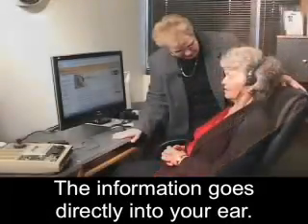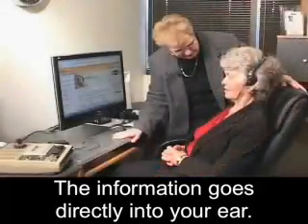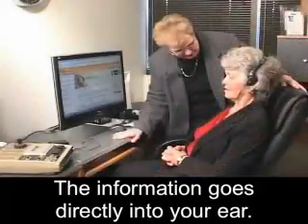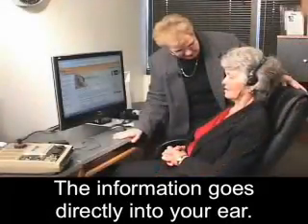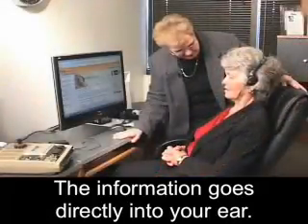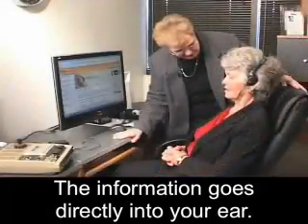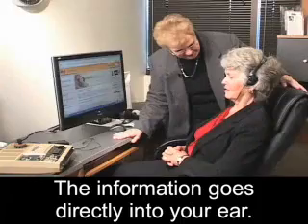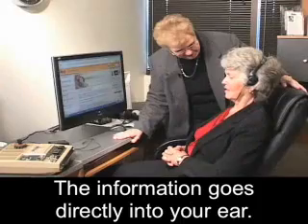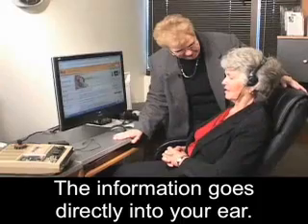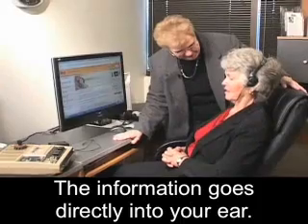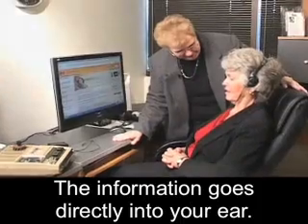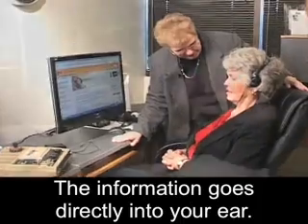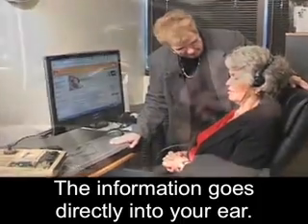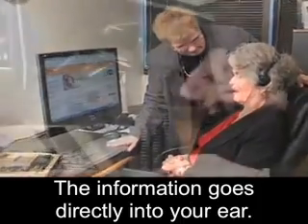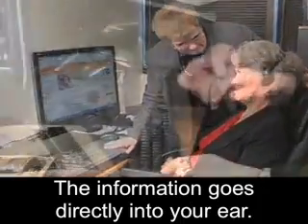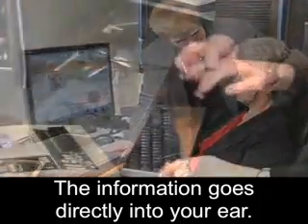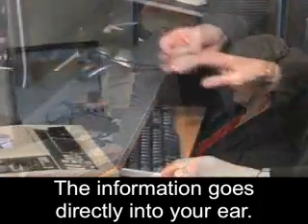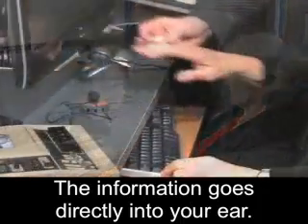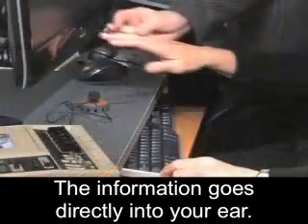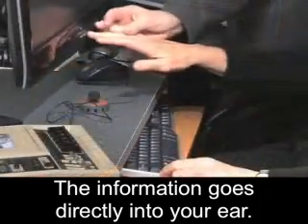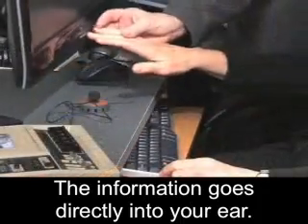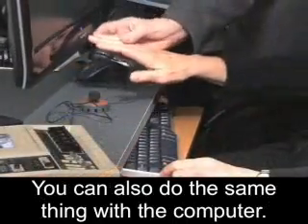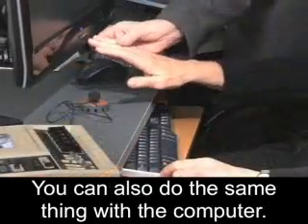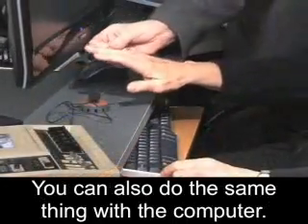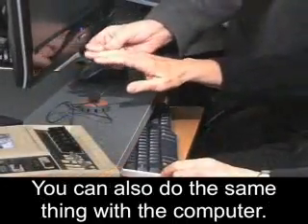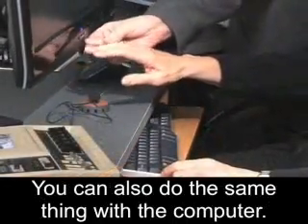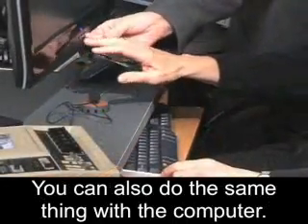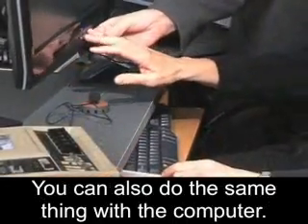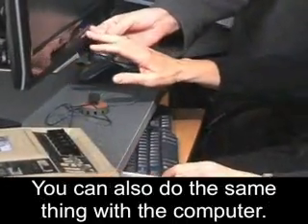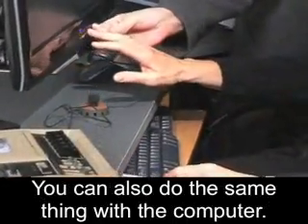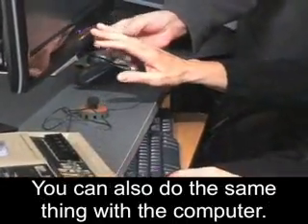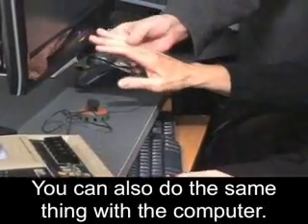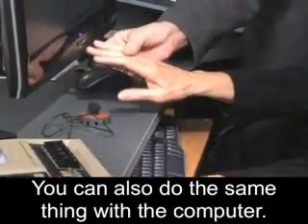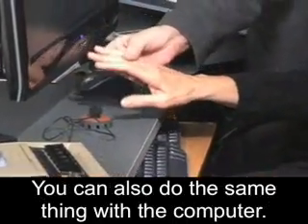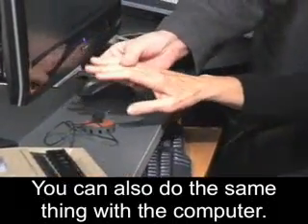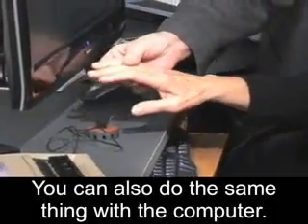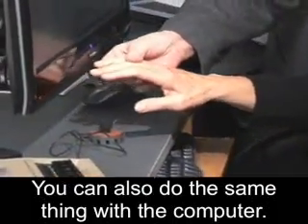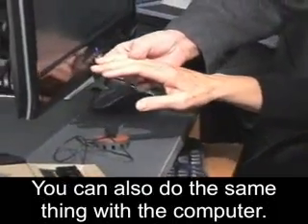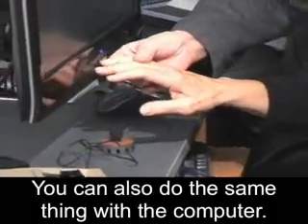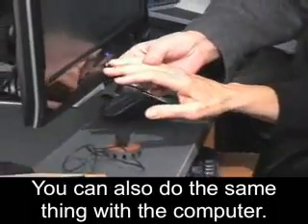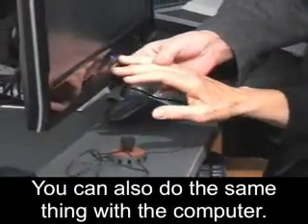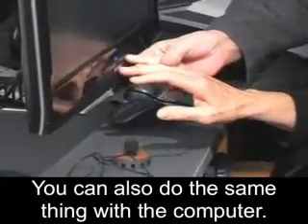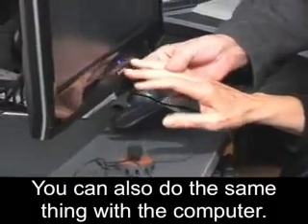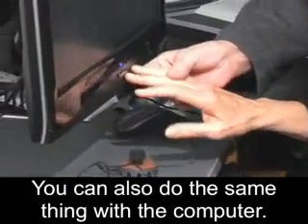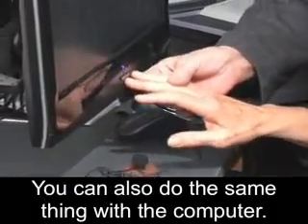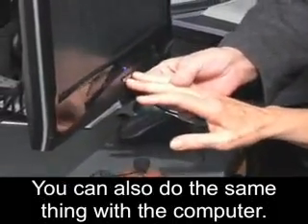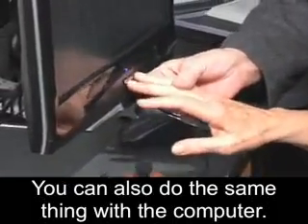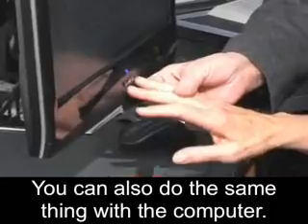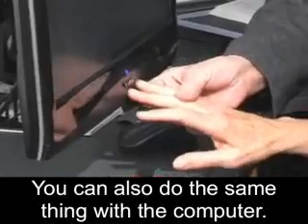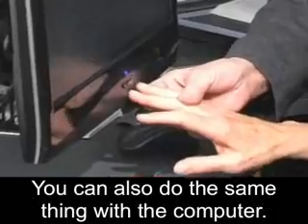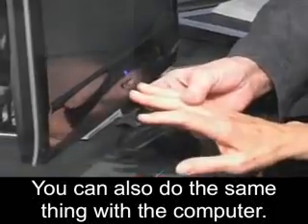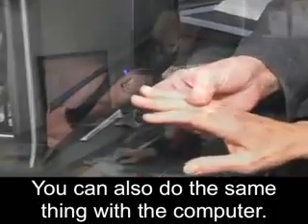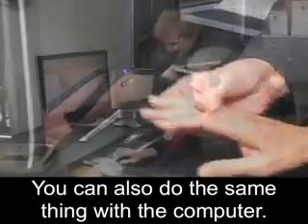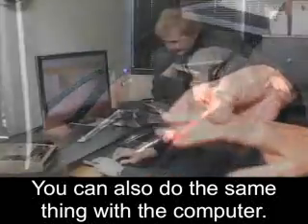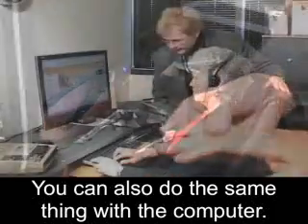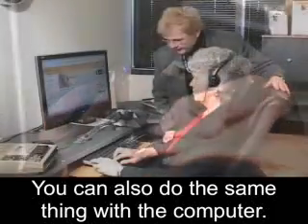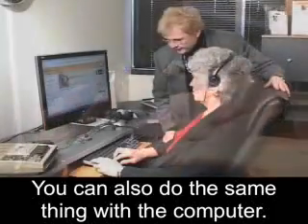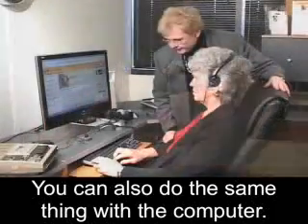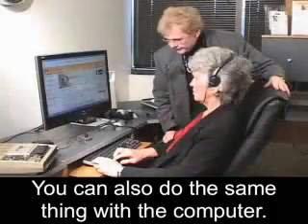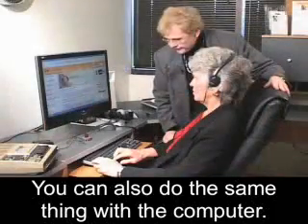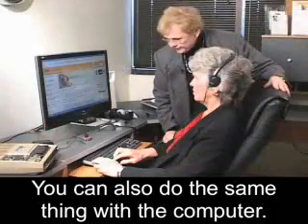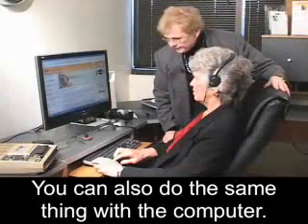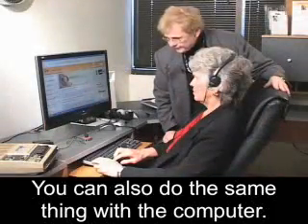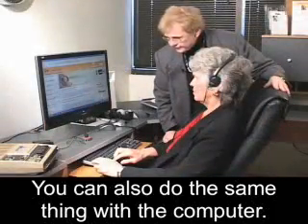It sets the fellow apart. You can also do the same thing with the computer — they open a website.